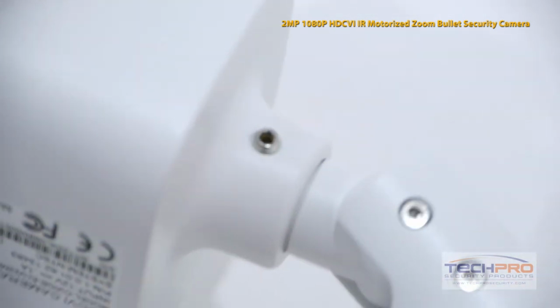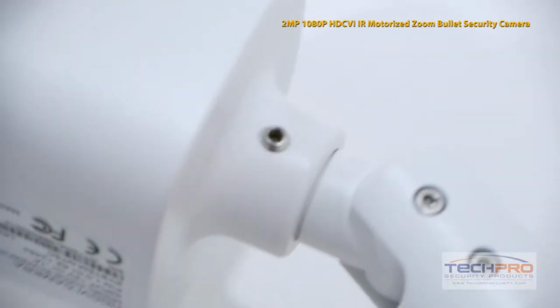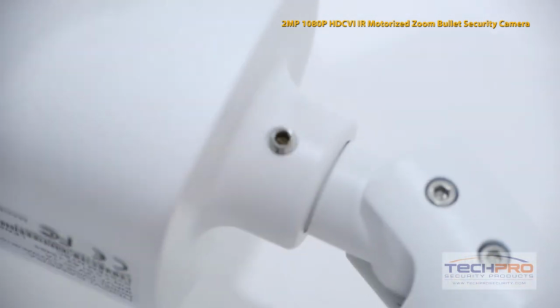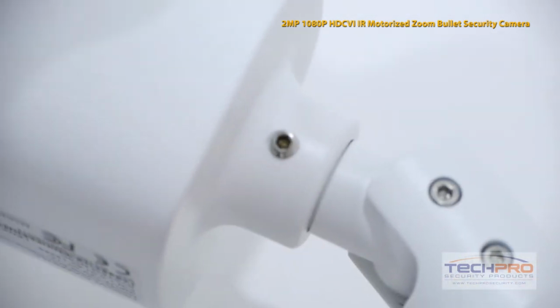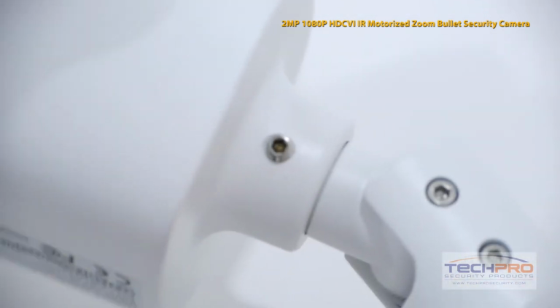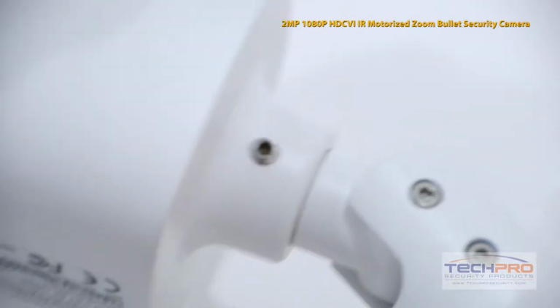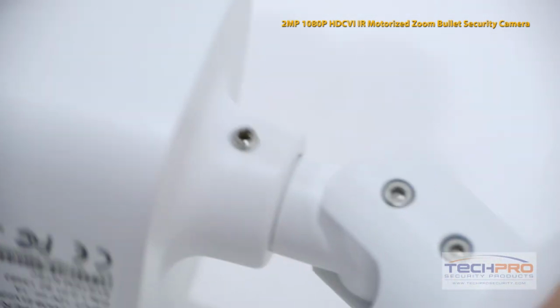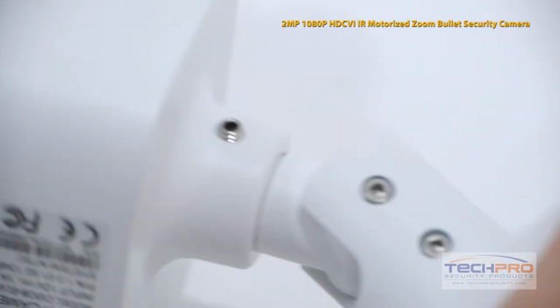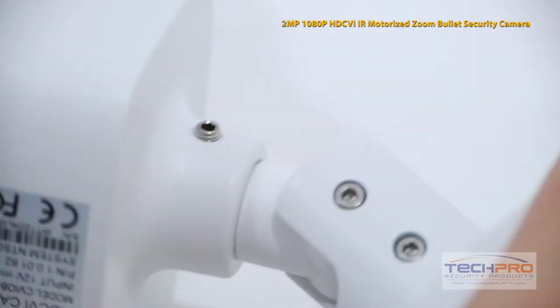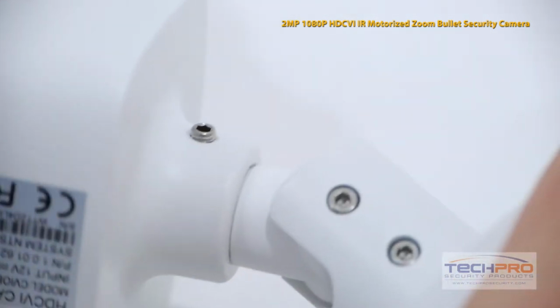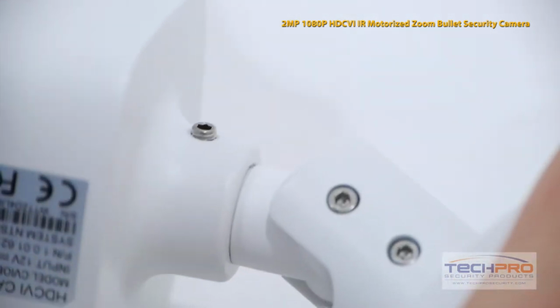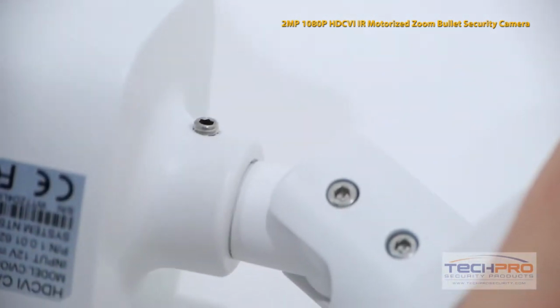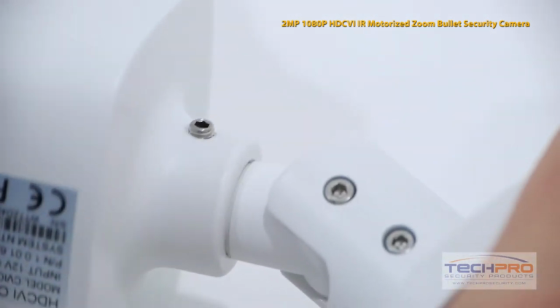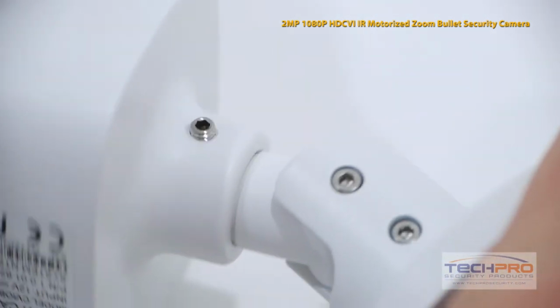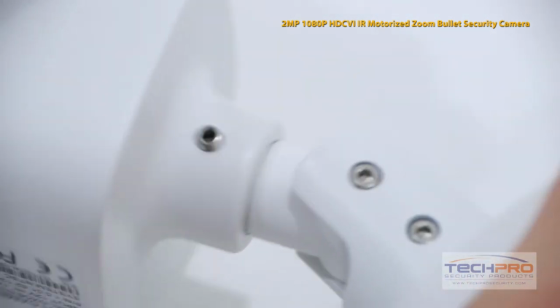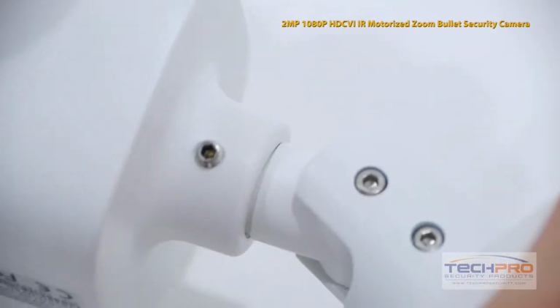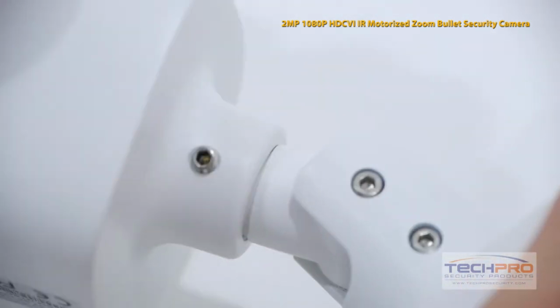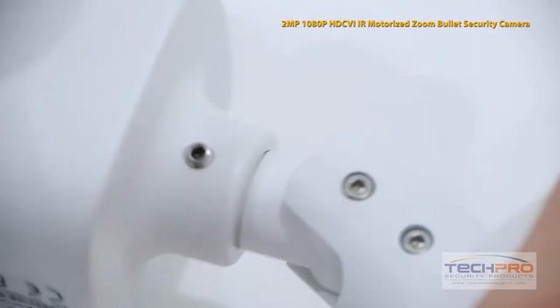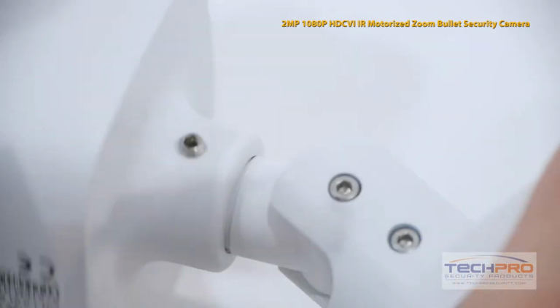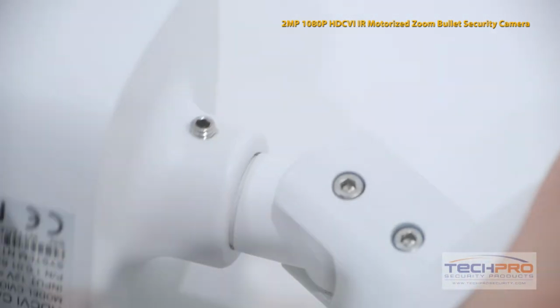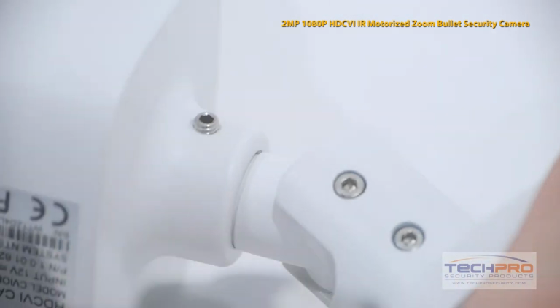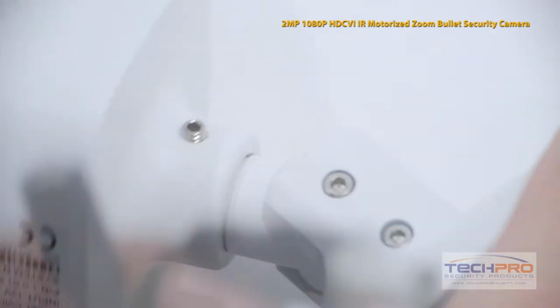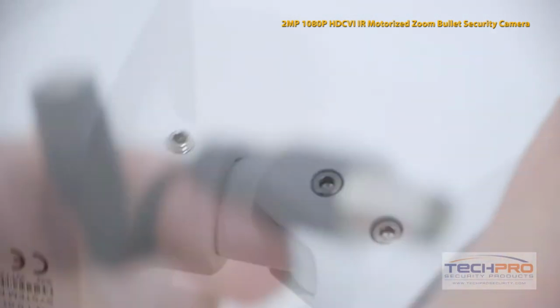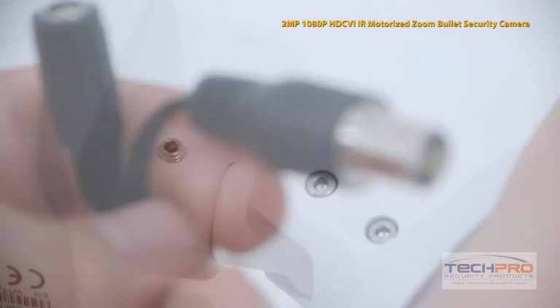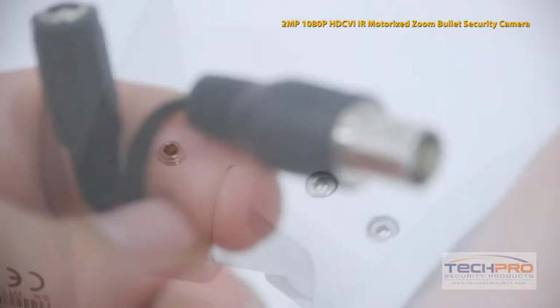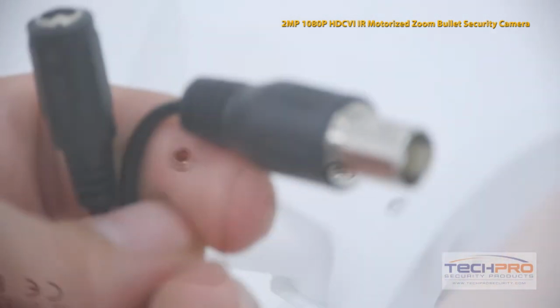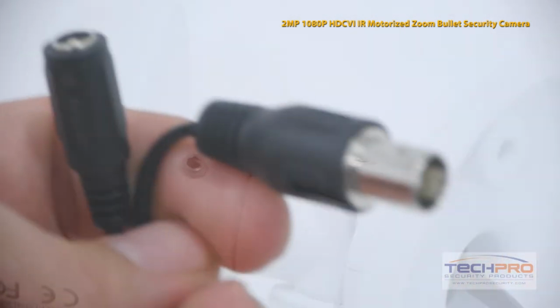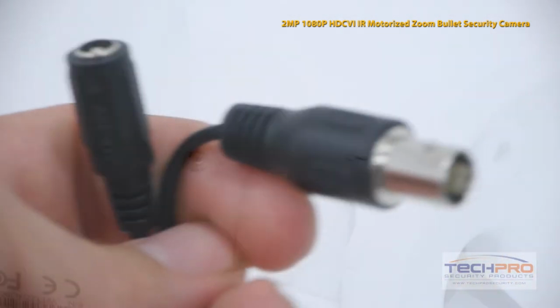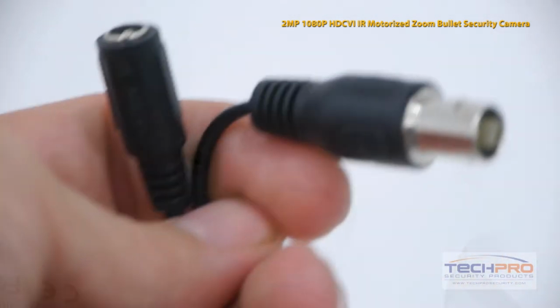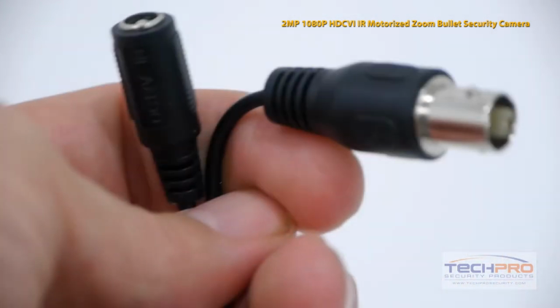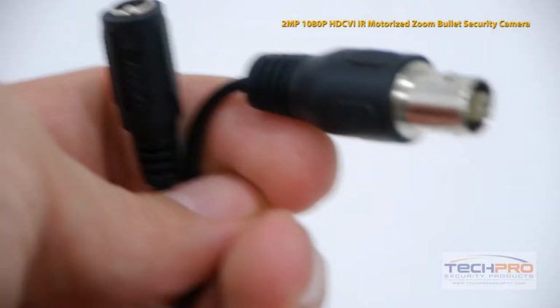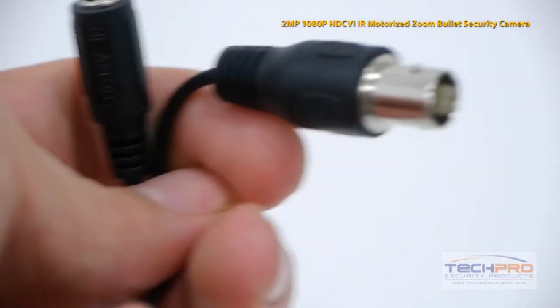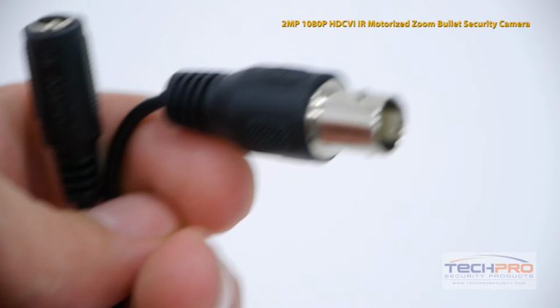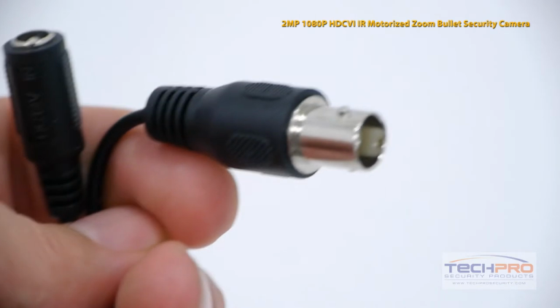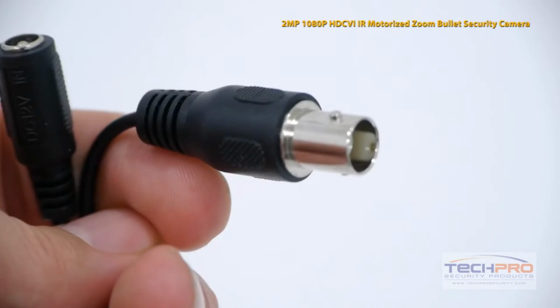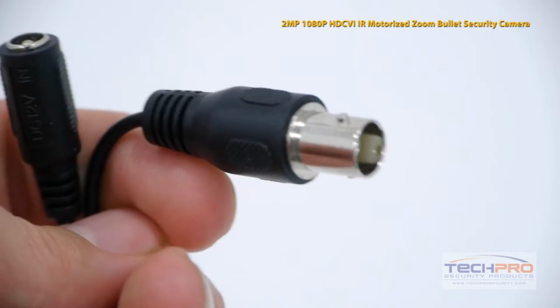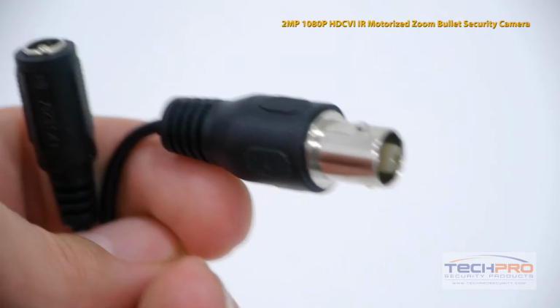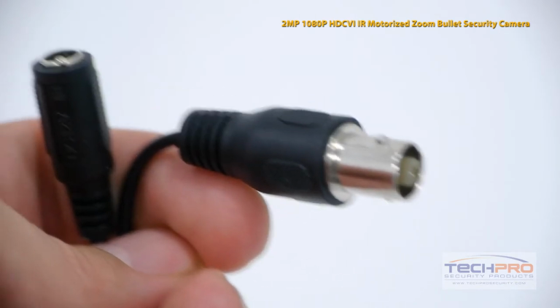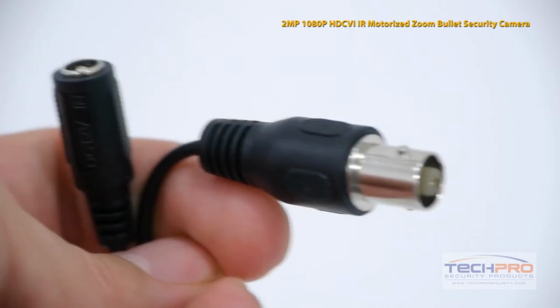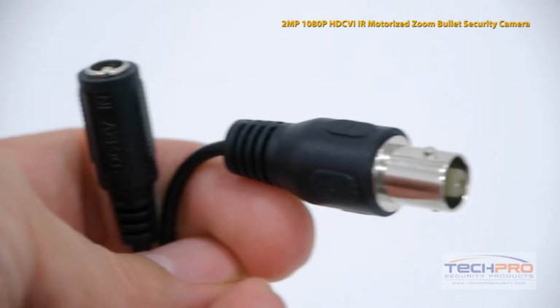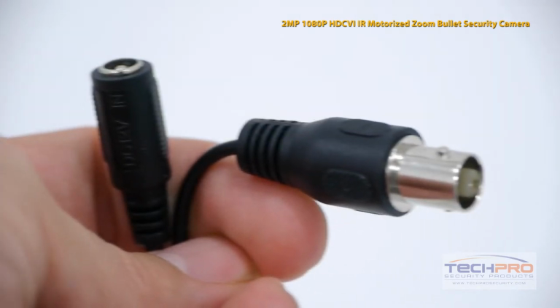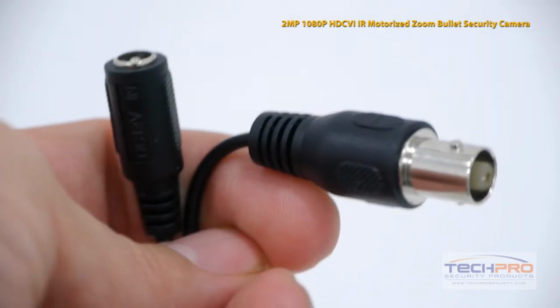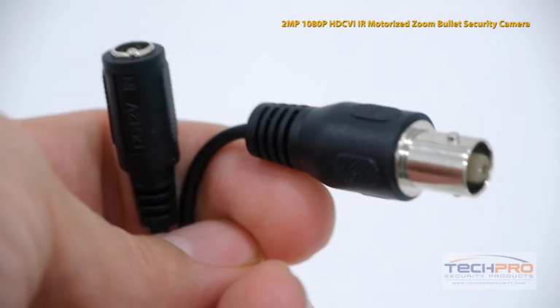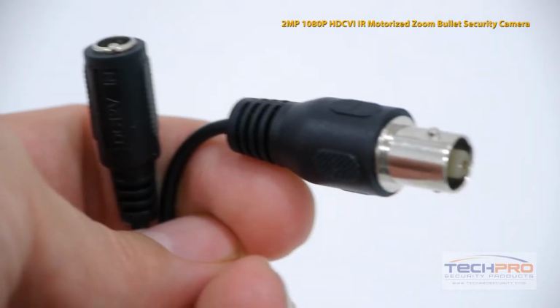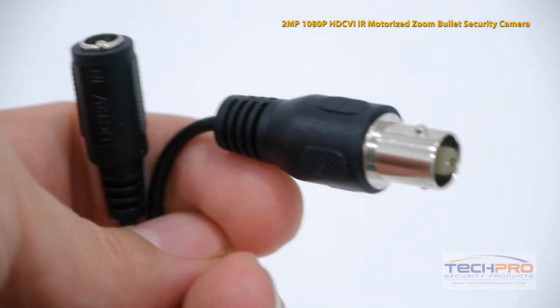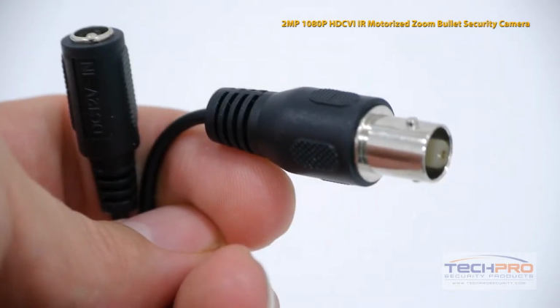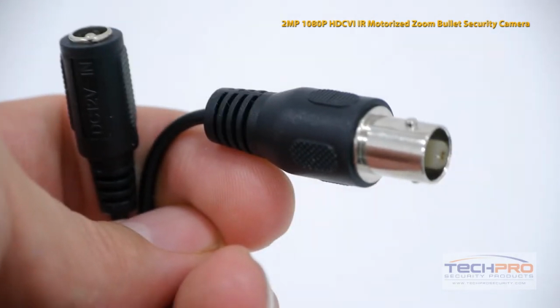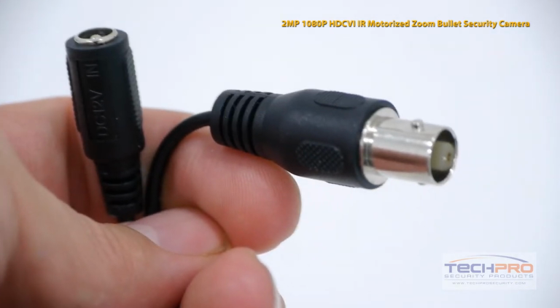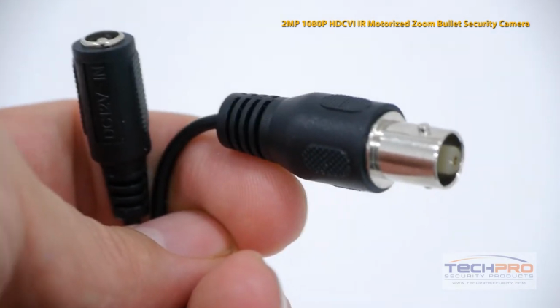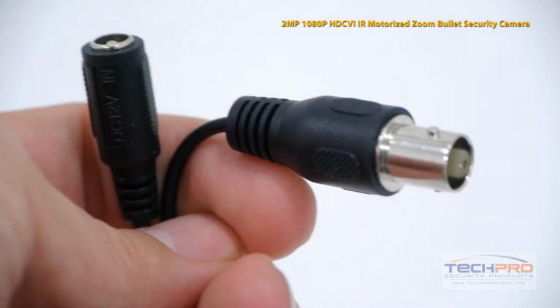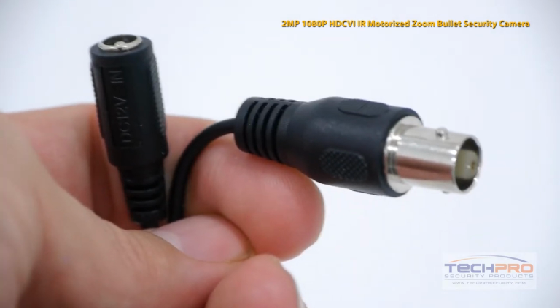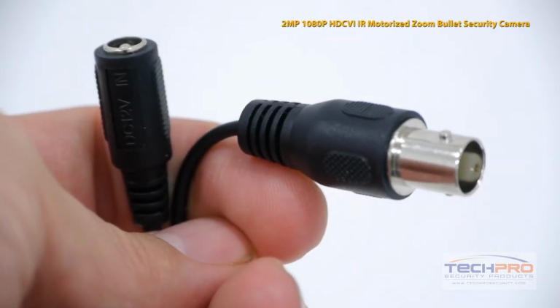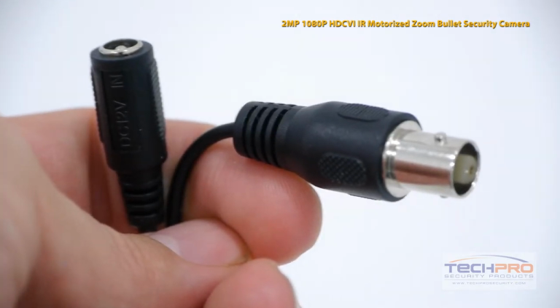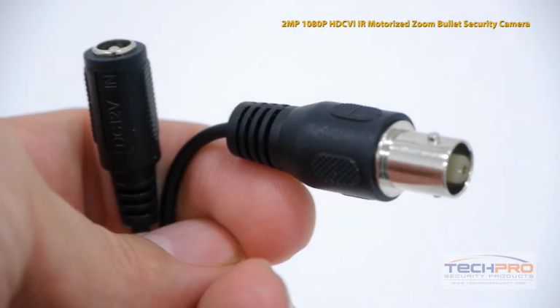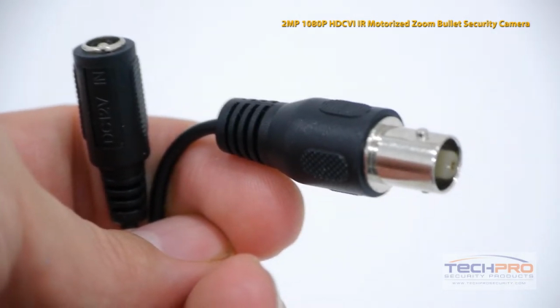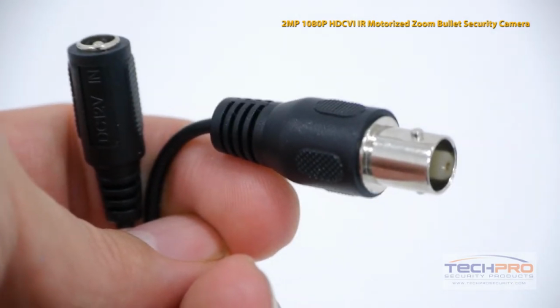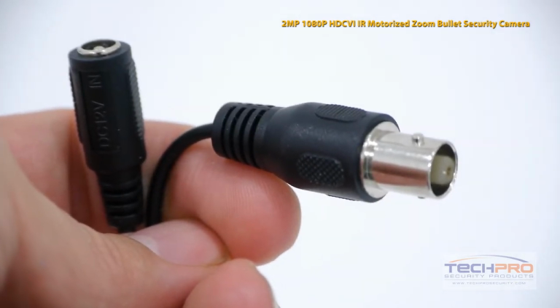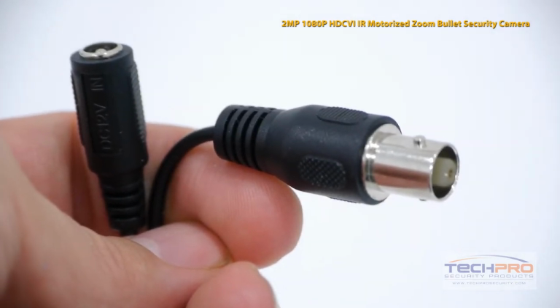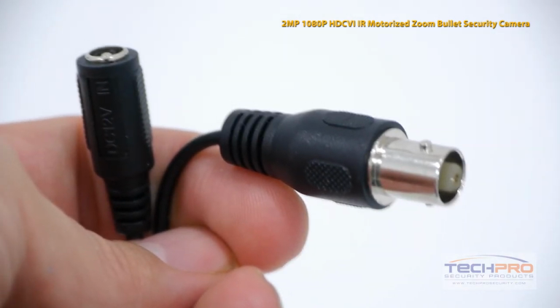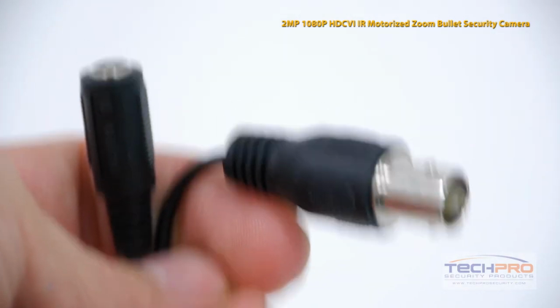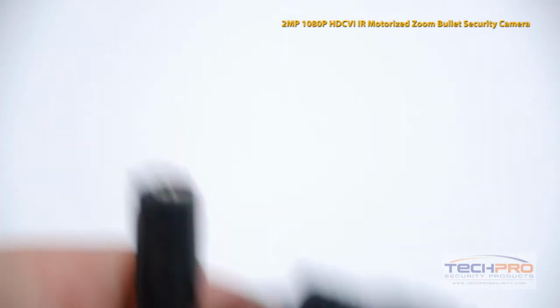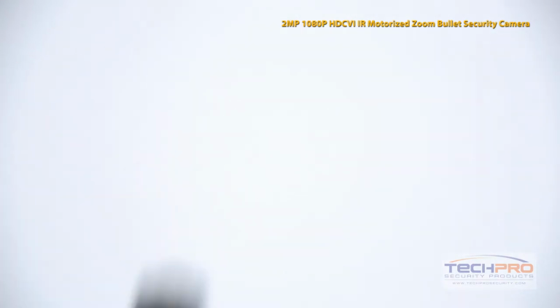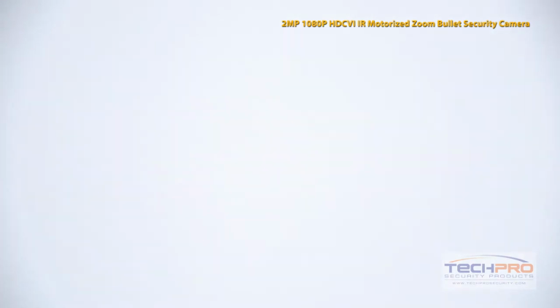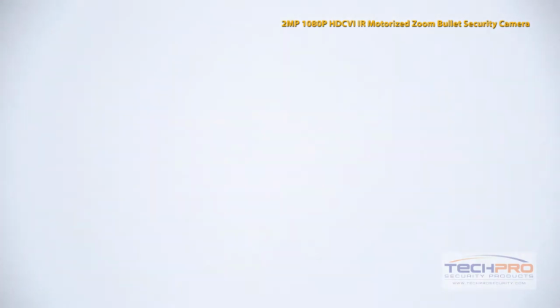And the installation is incredibly simple. Simply plug in your BNC connector and your 12 volt power connector and you're ready to go.